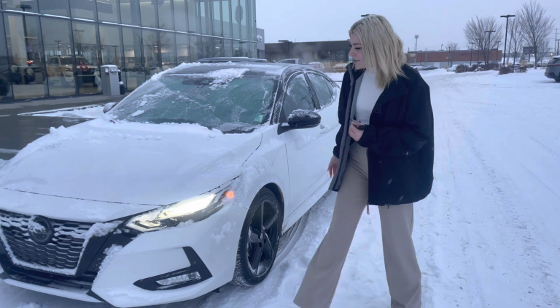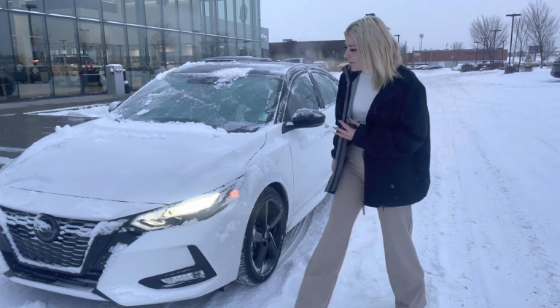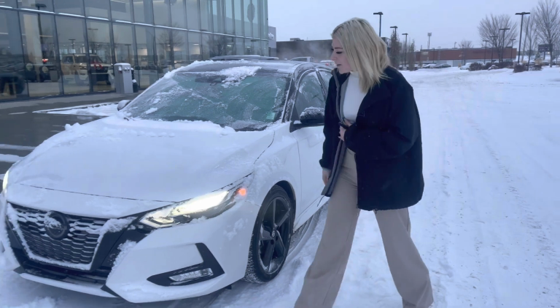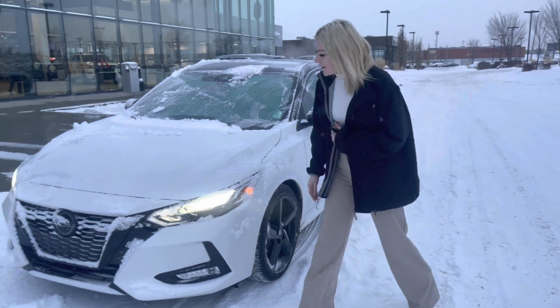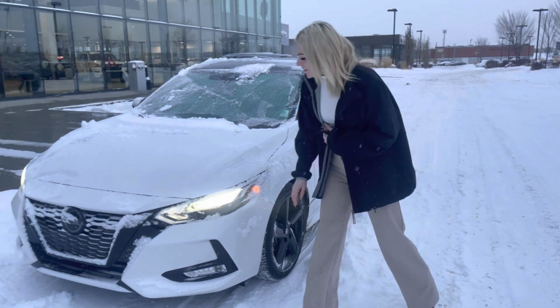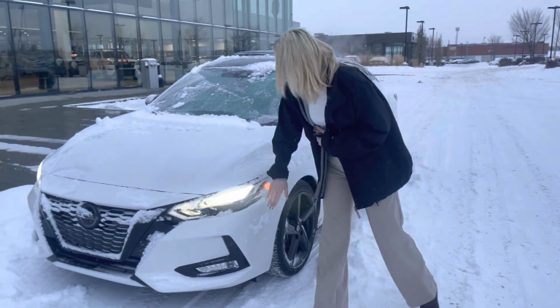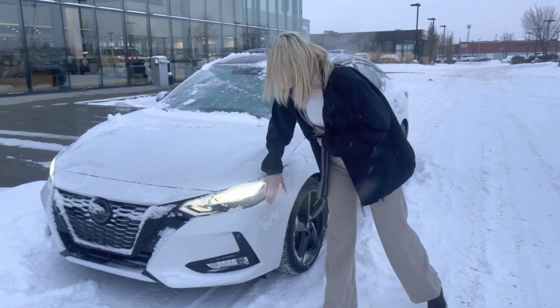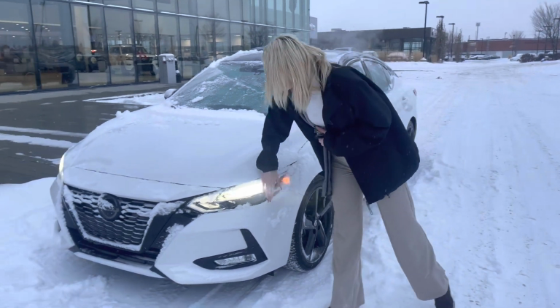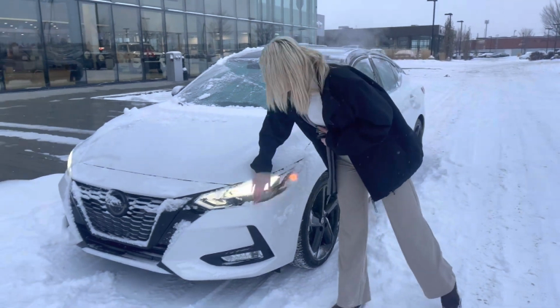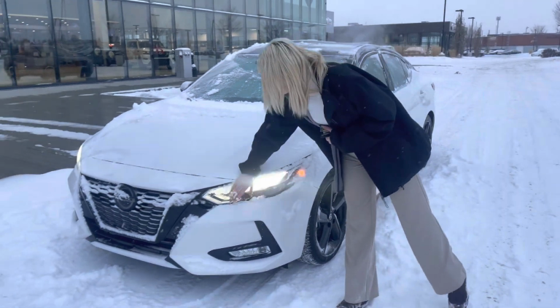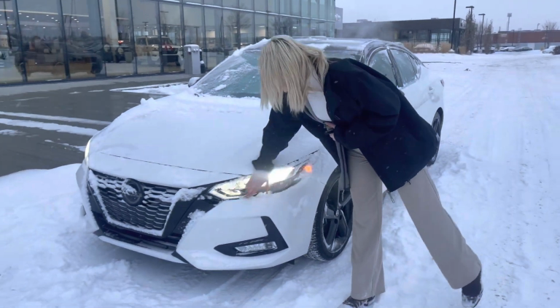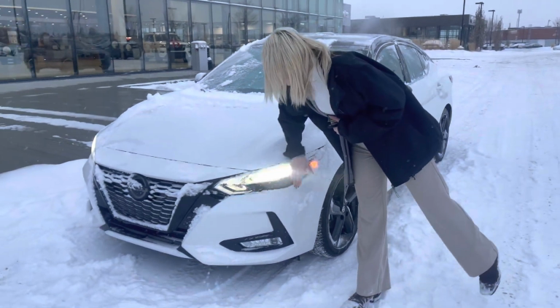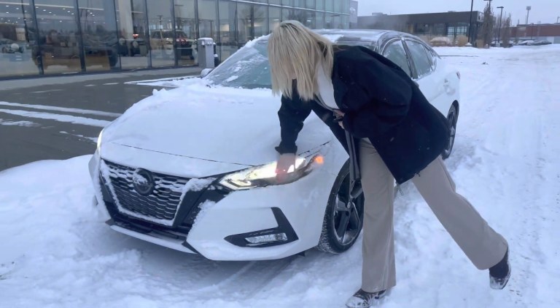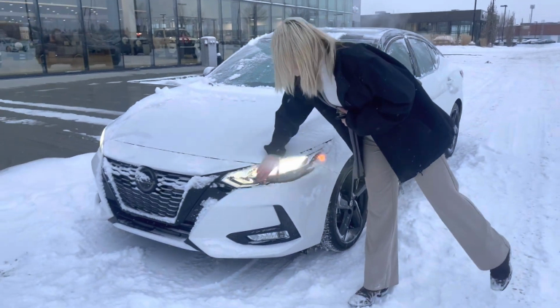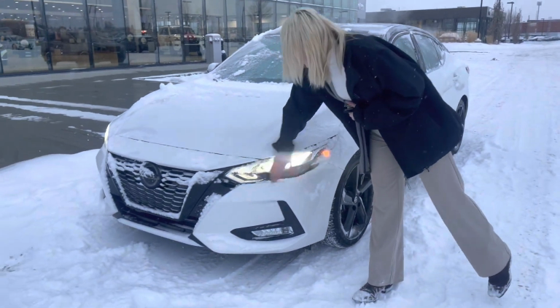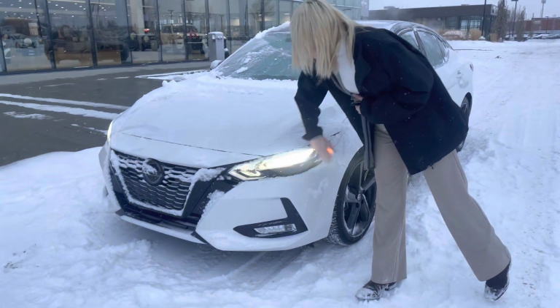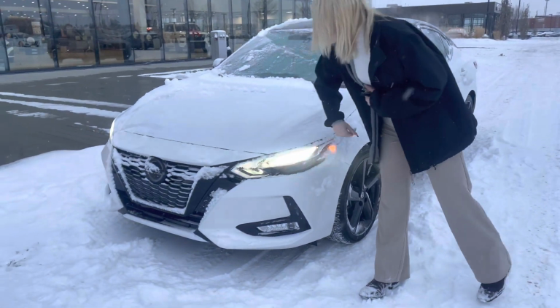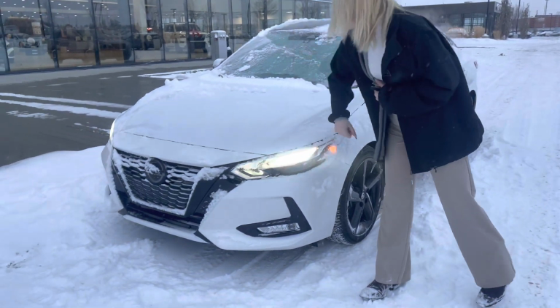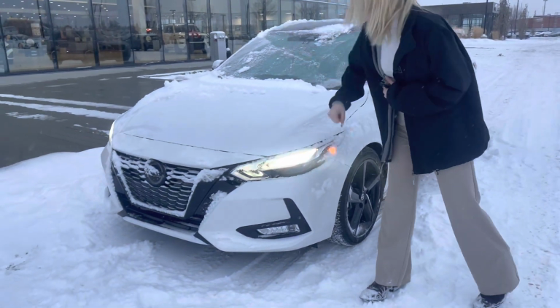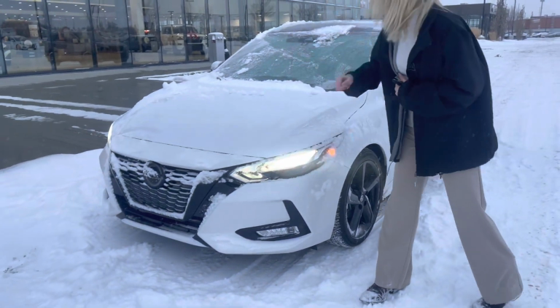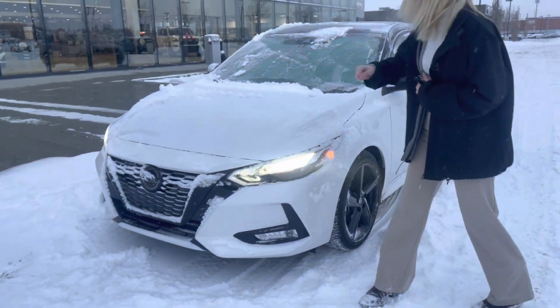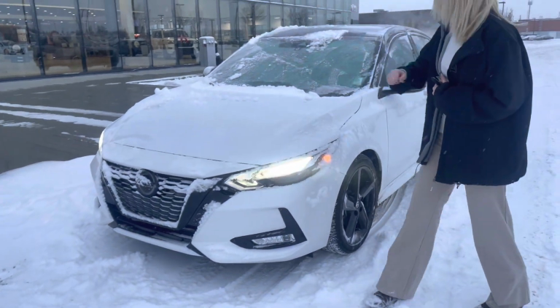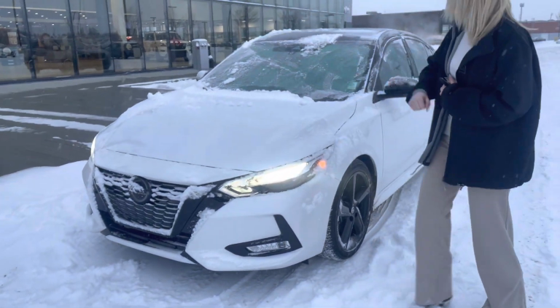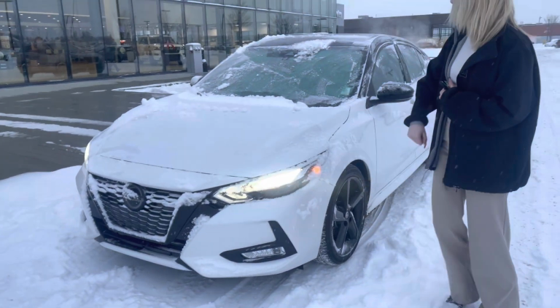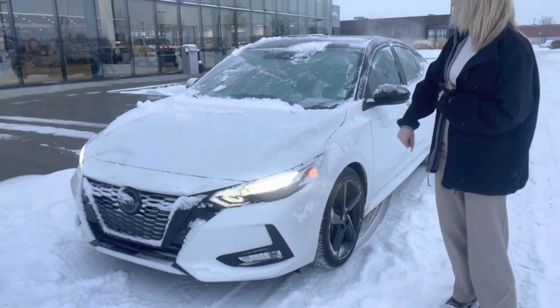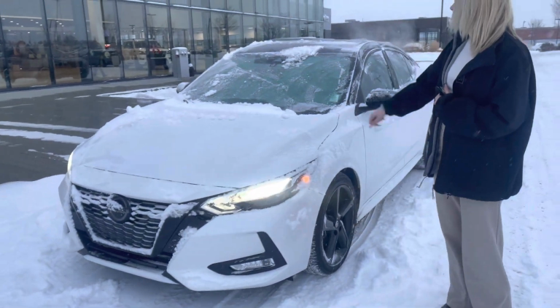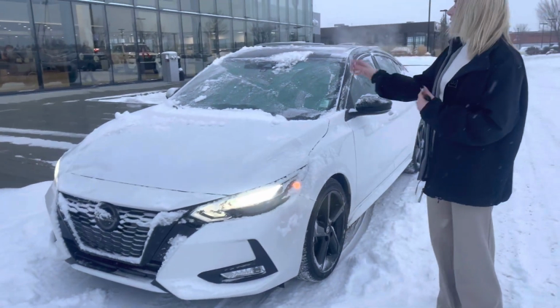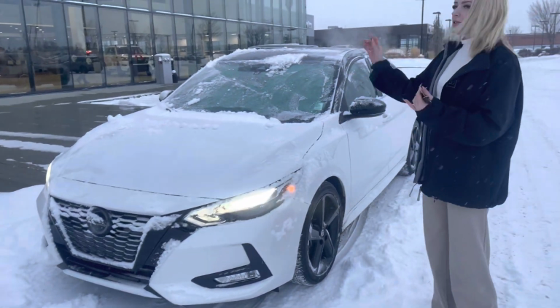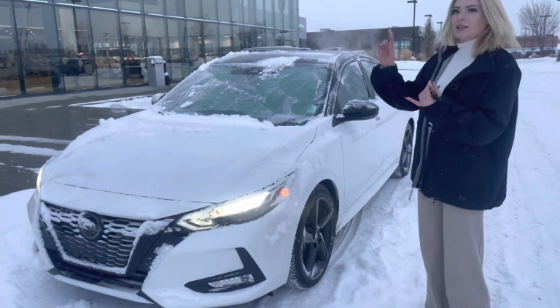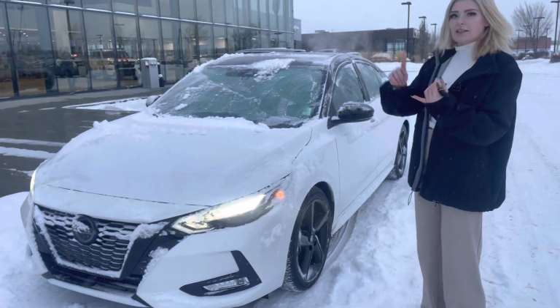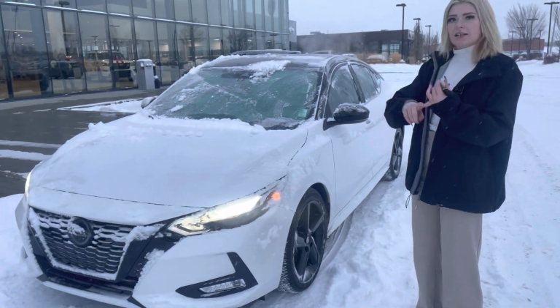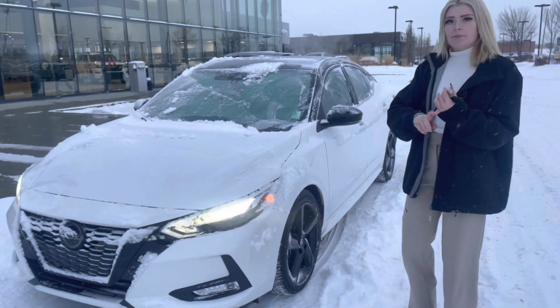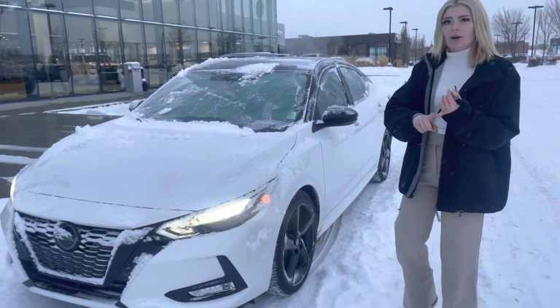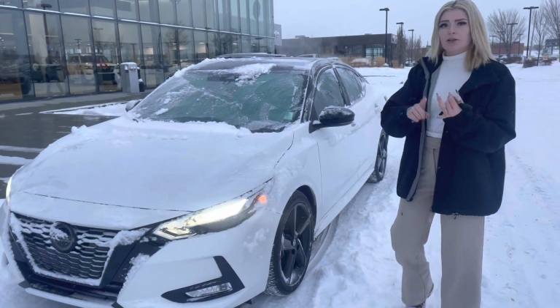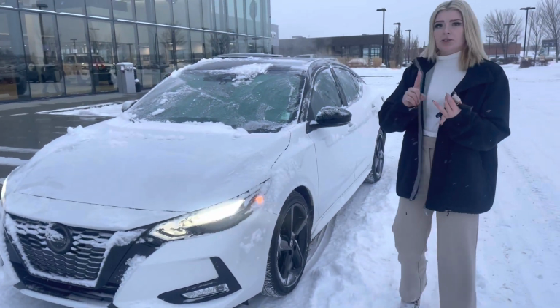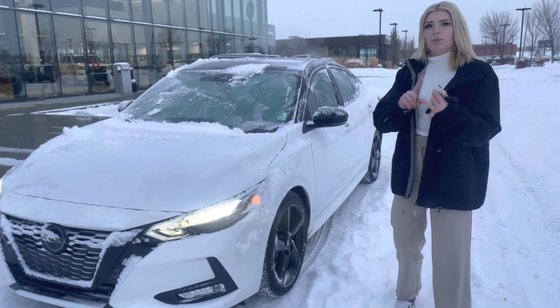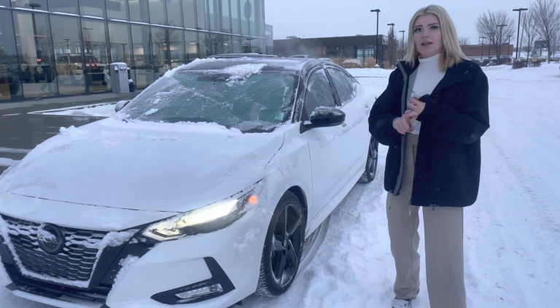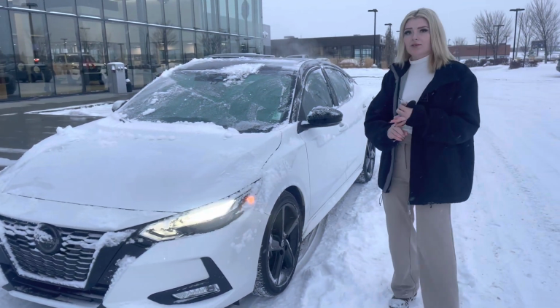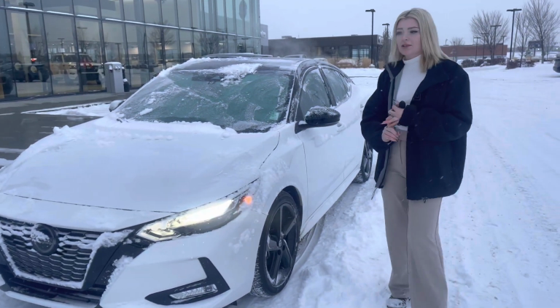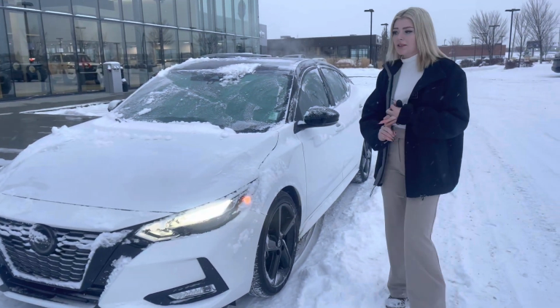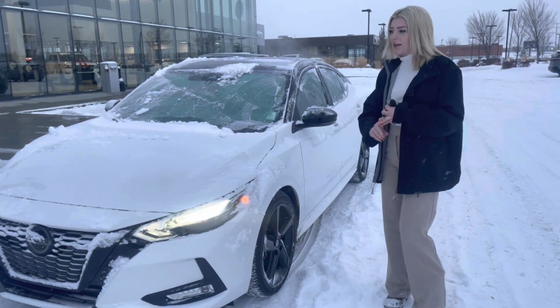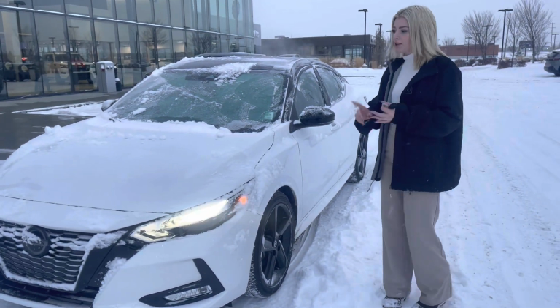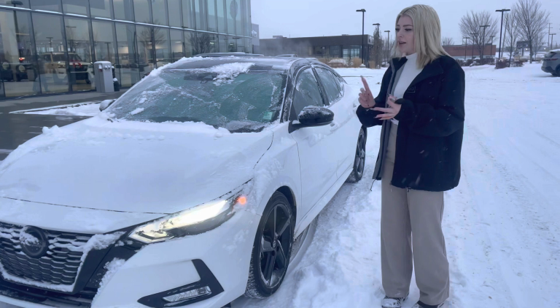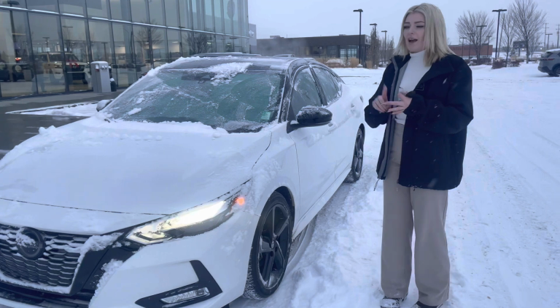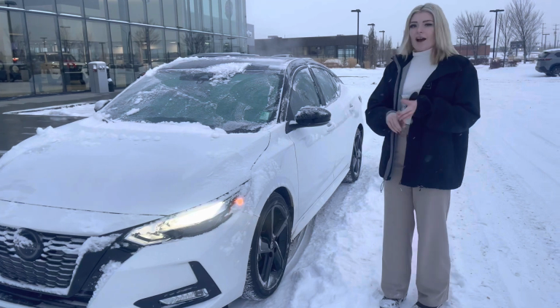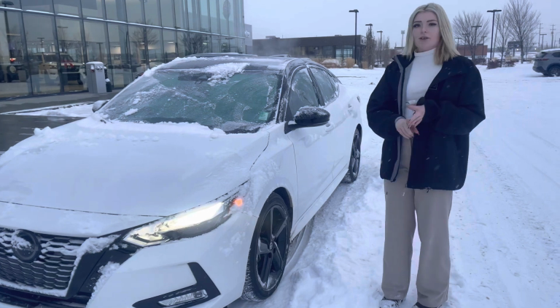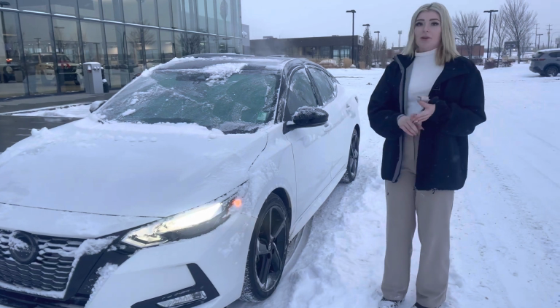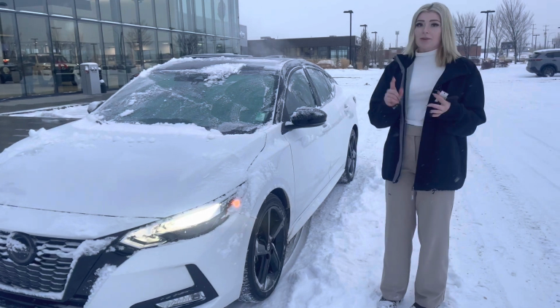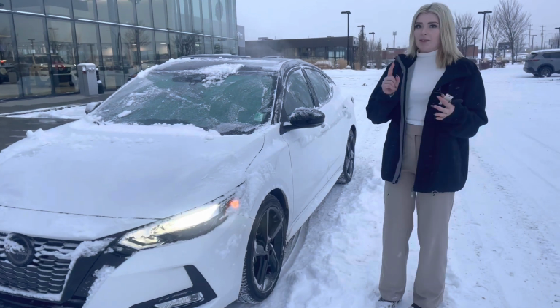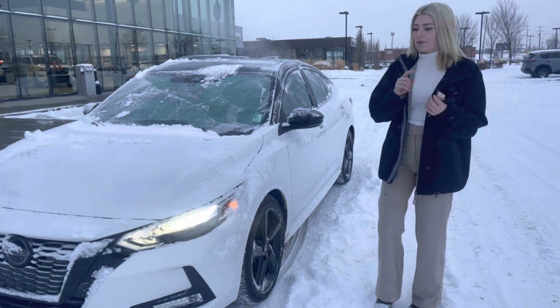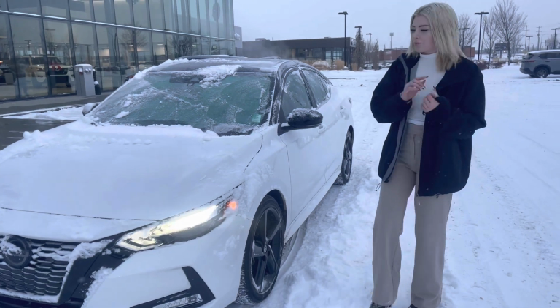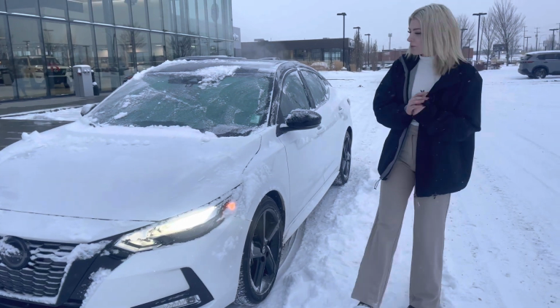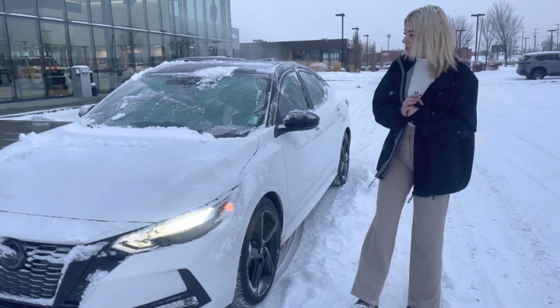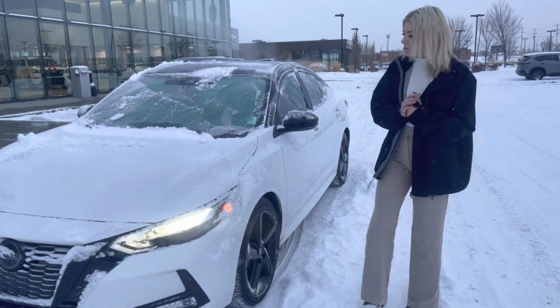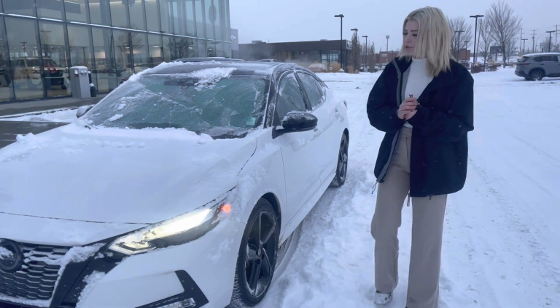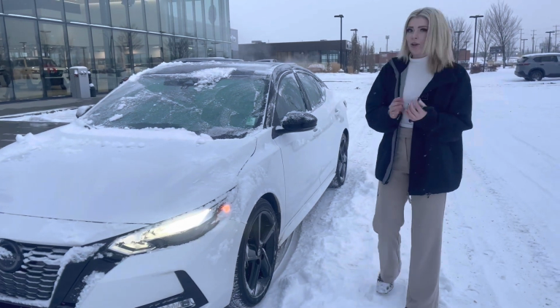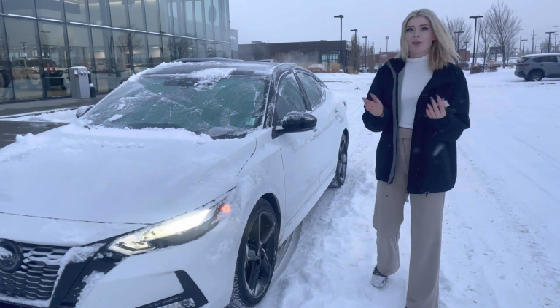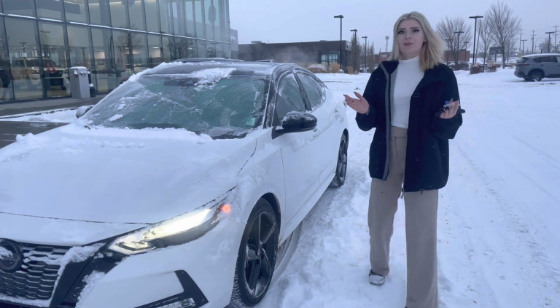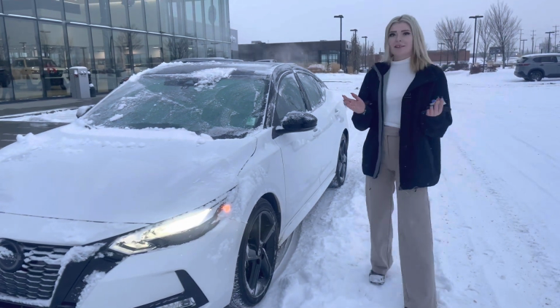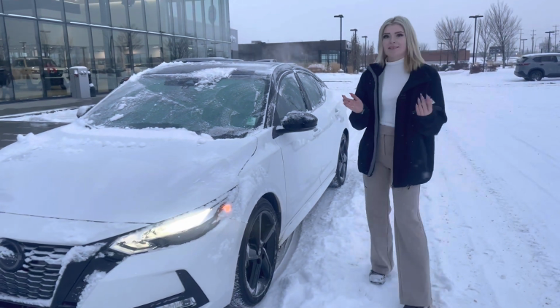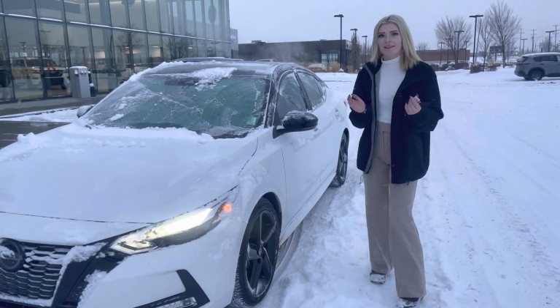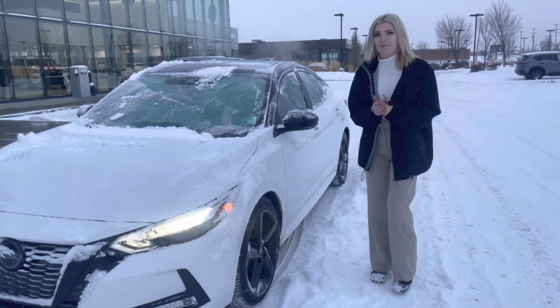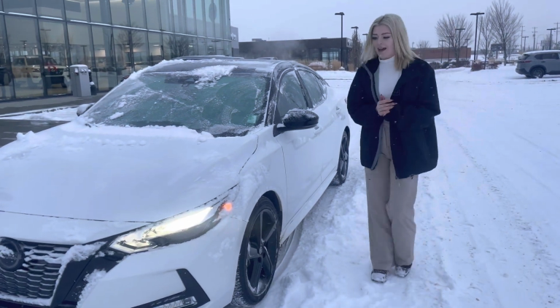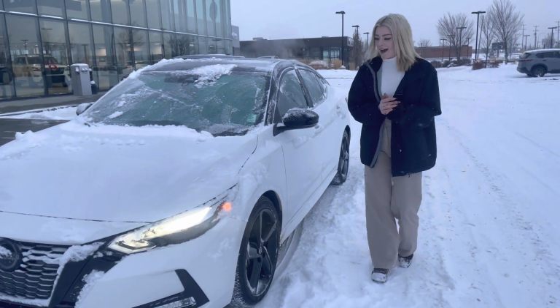Up front here you've got your beautiful LED headlights and a ton of safety features, including lane departure, pedestrian detection, as well as adaptive cruise control. Who doesn't love that?